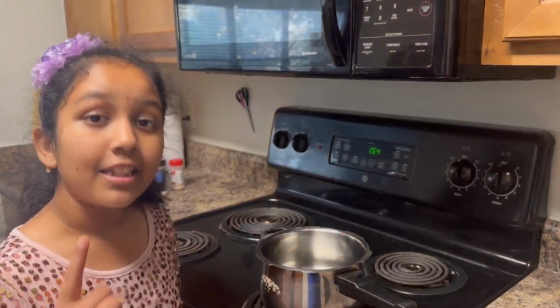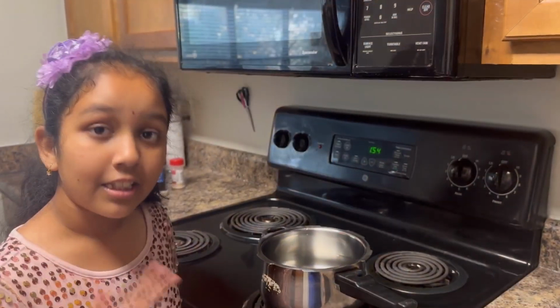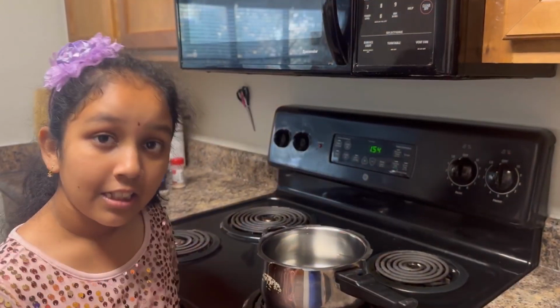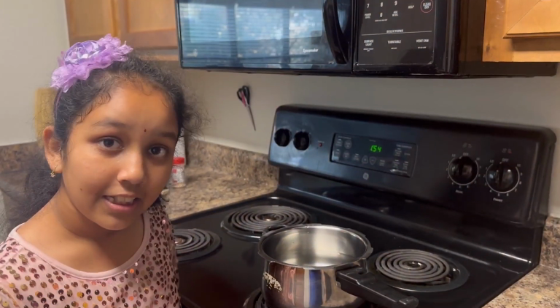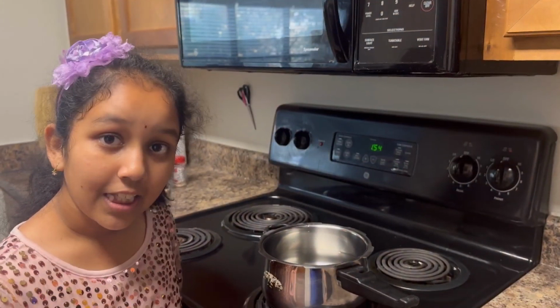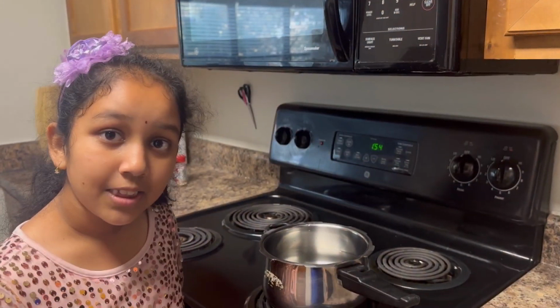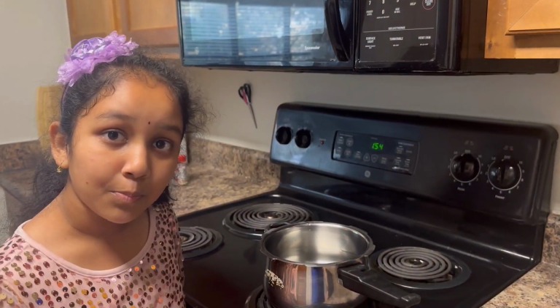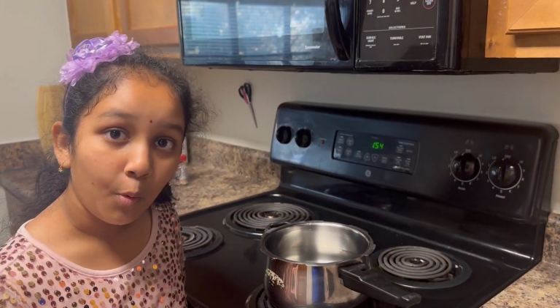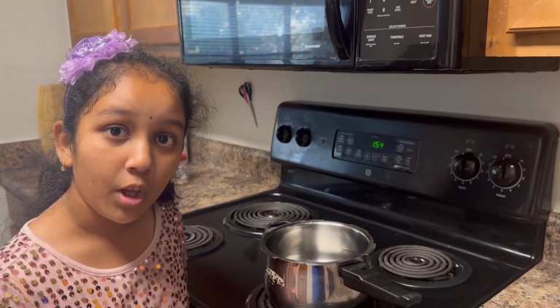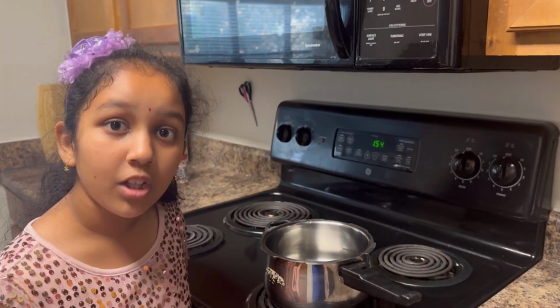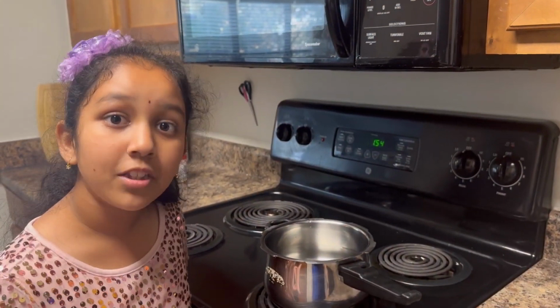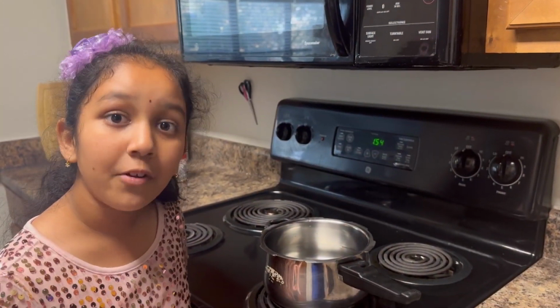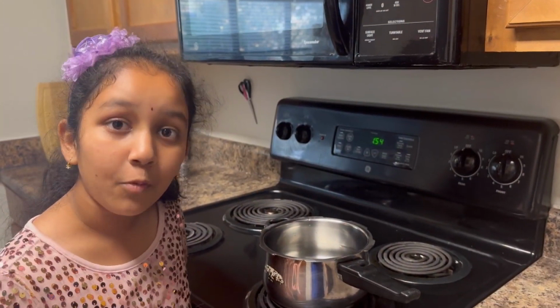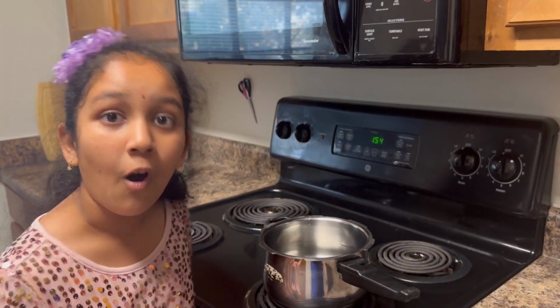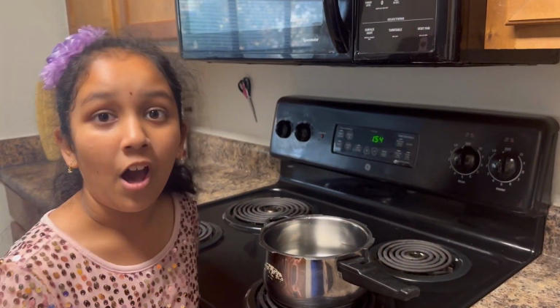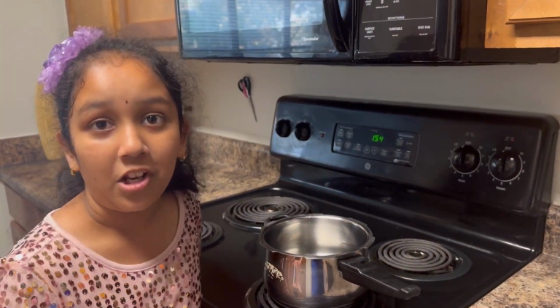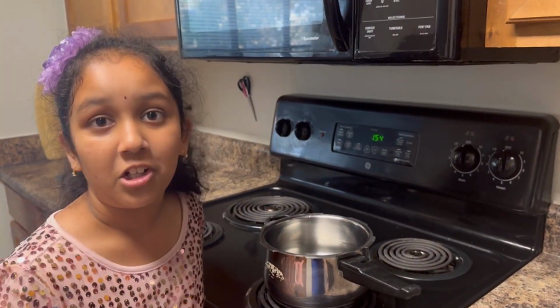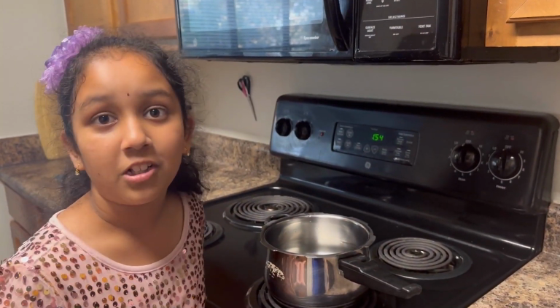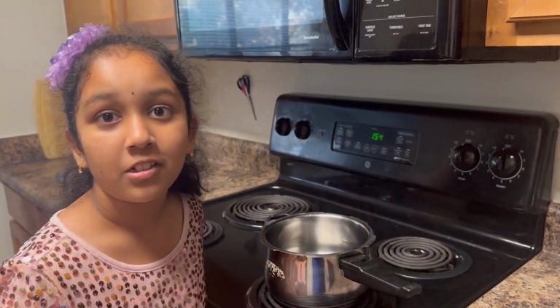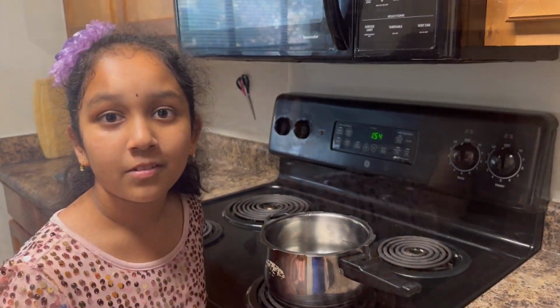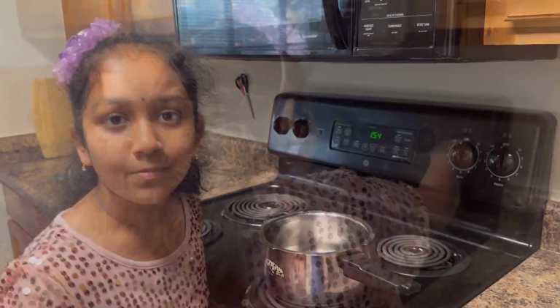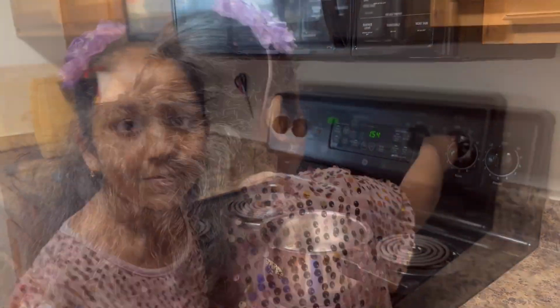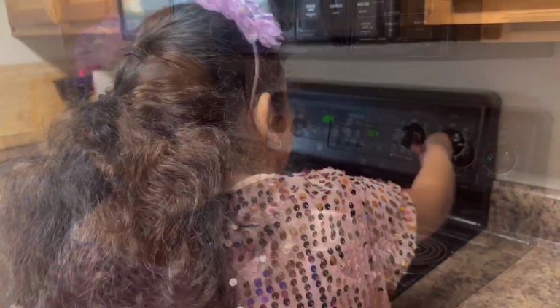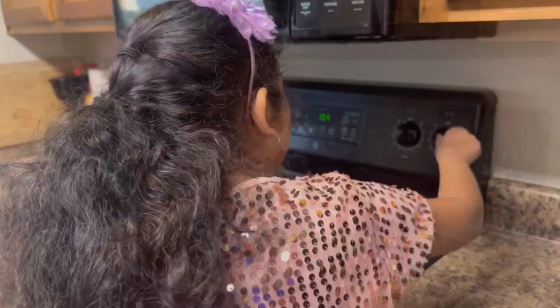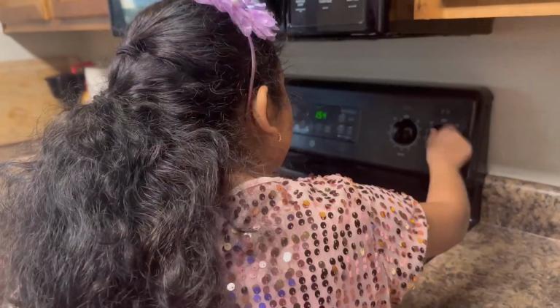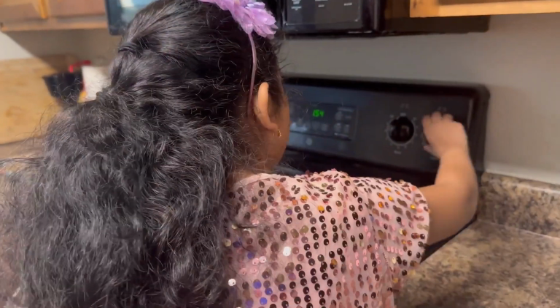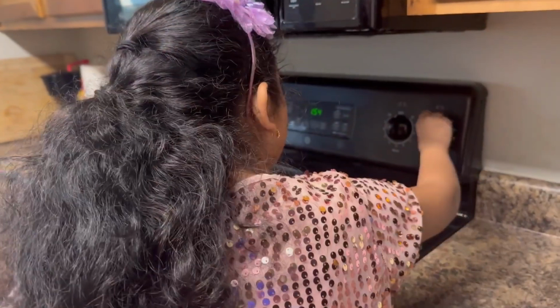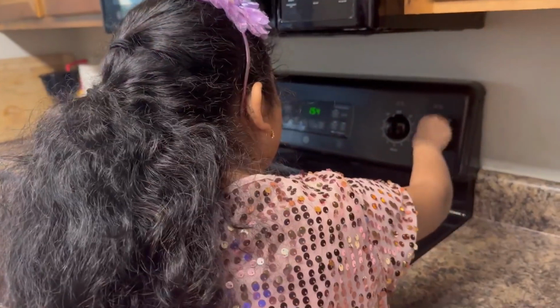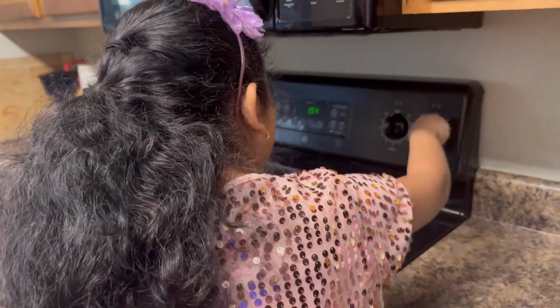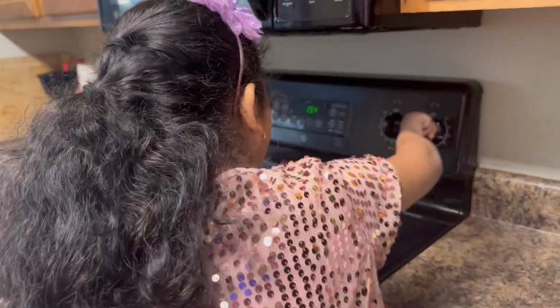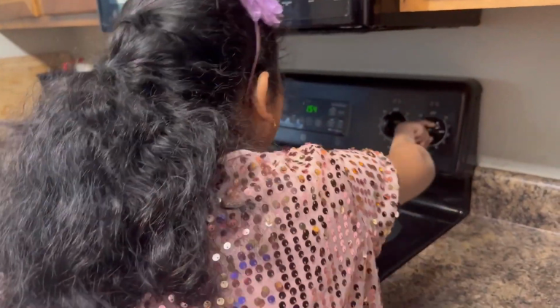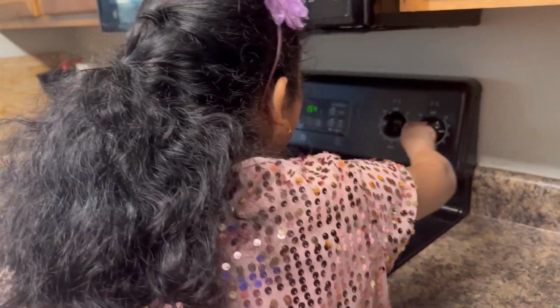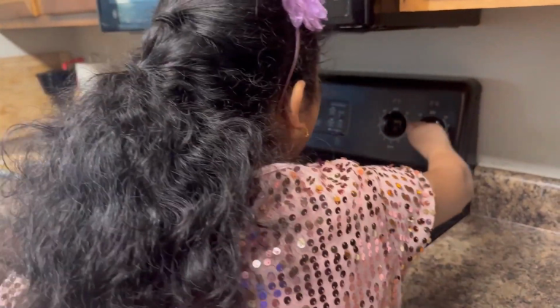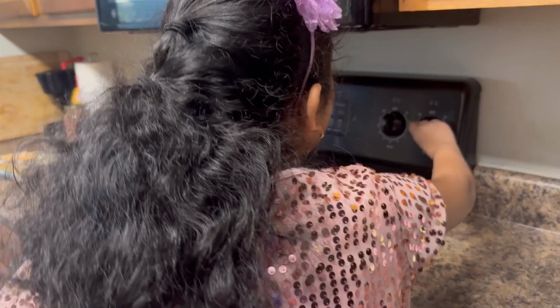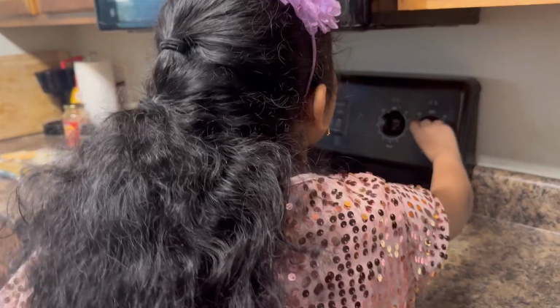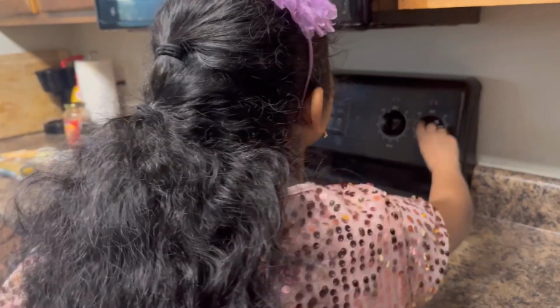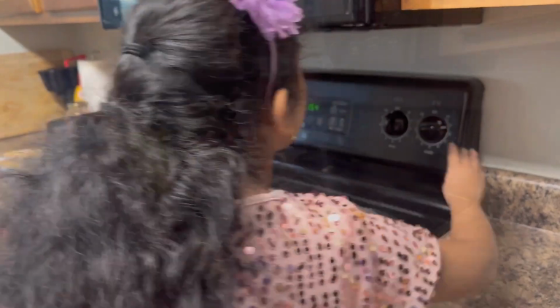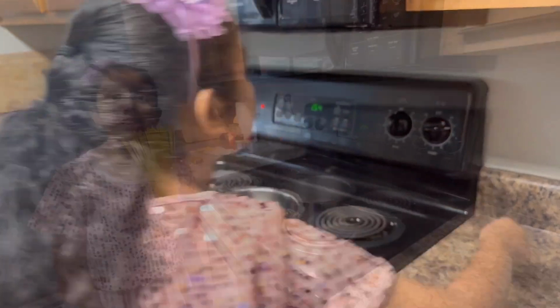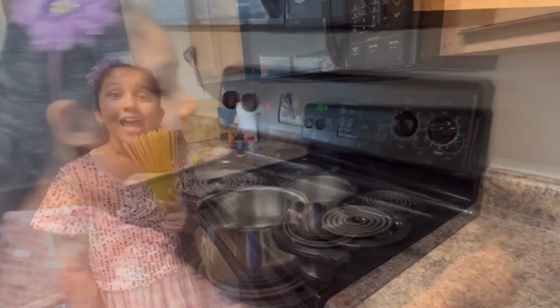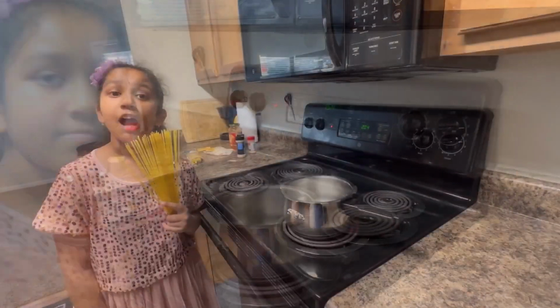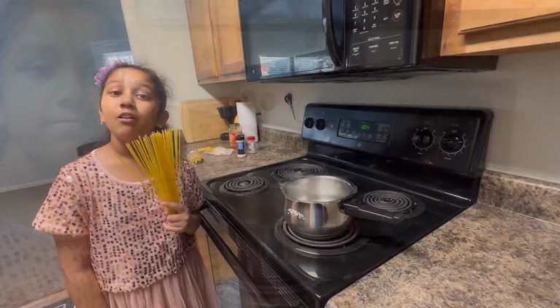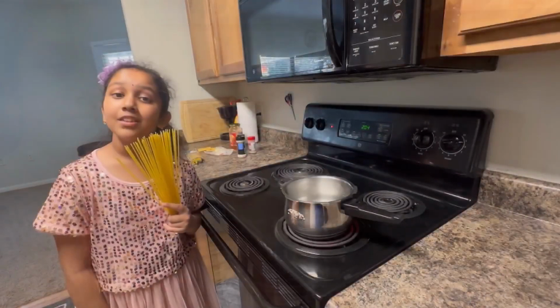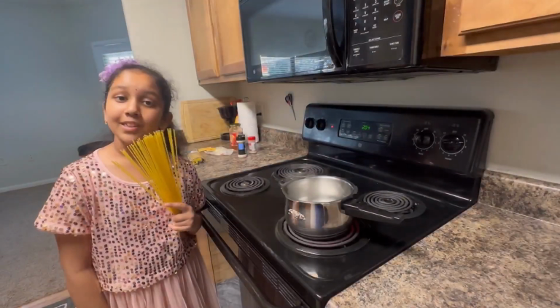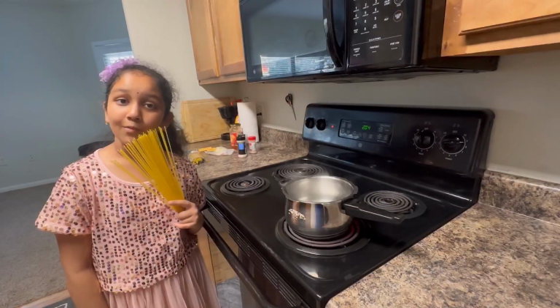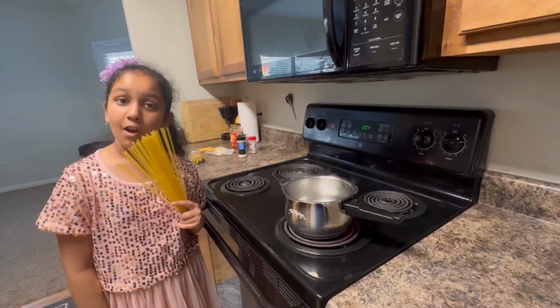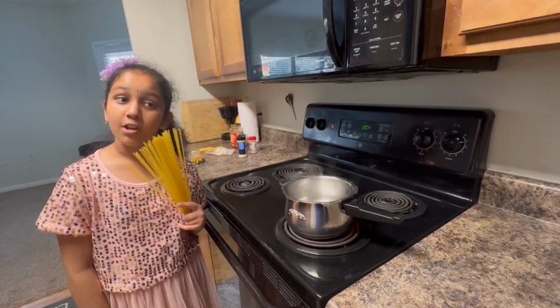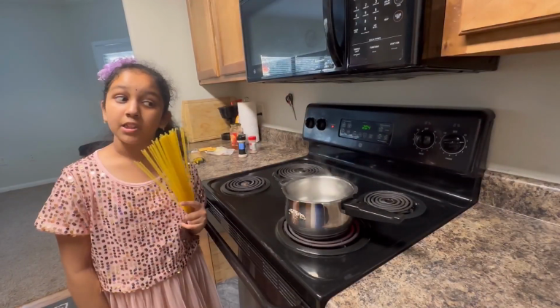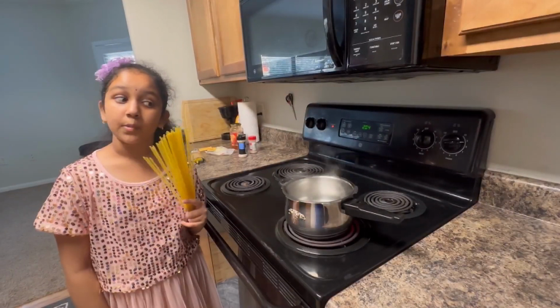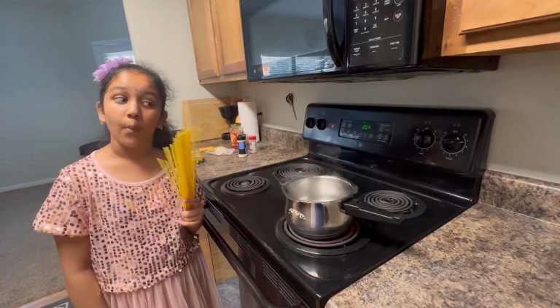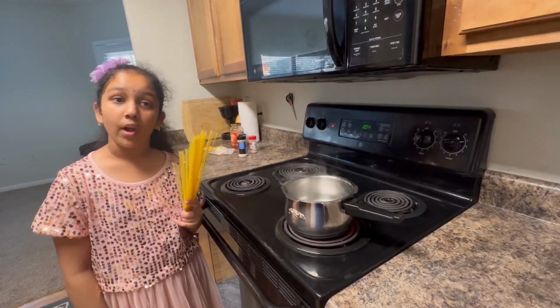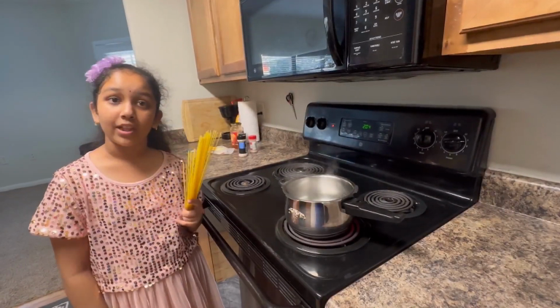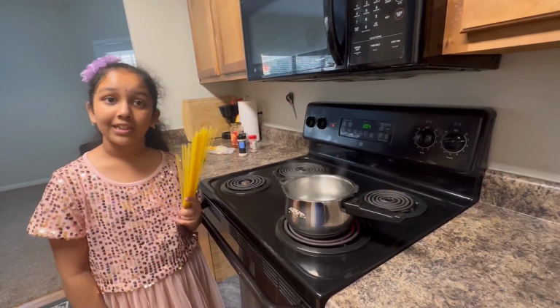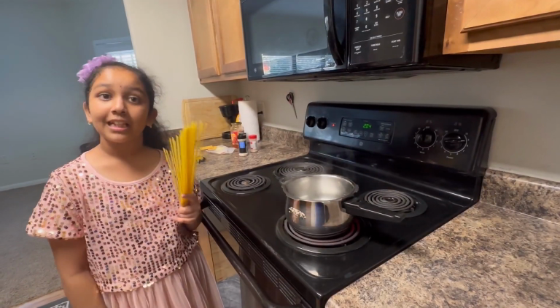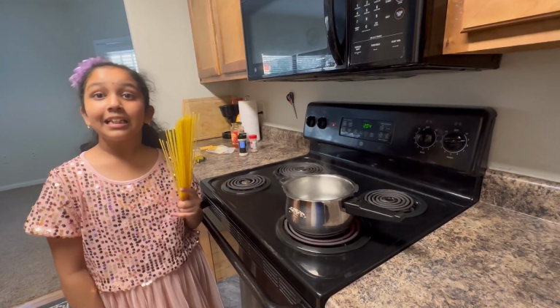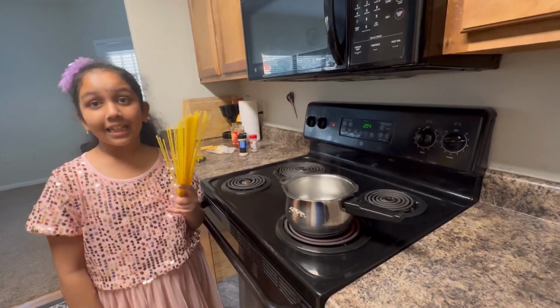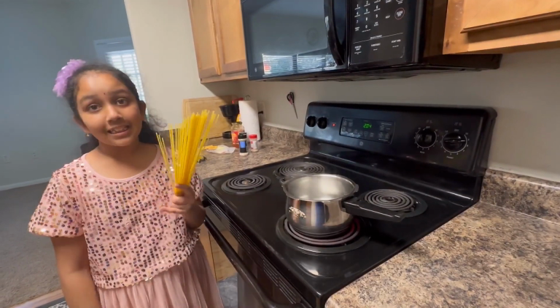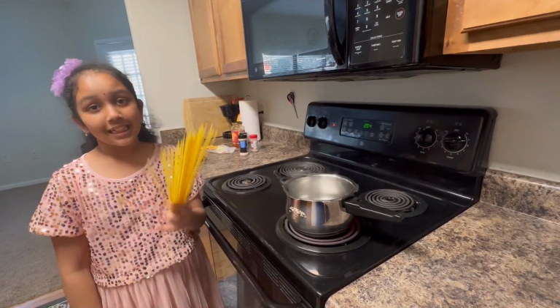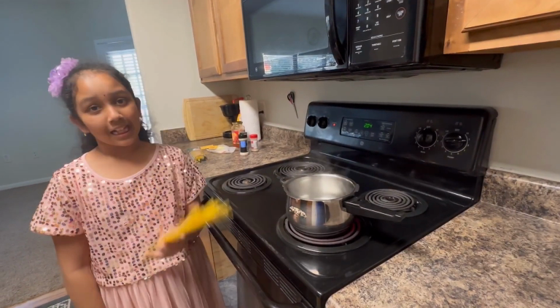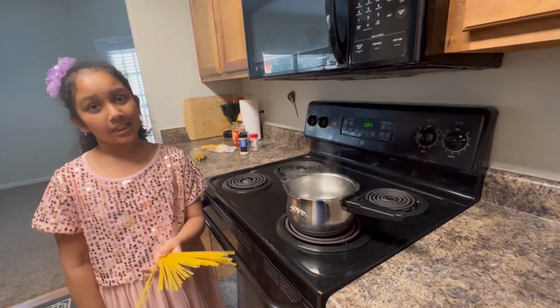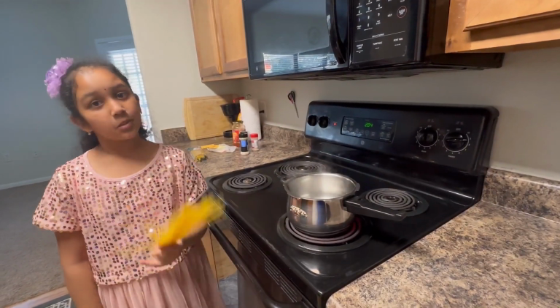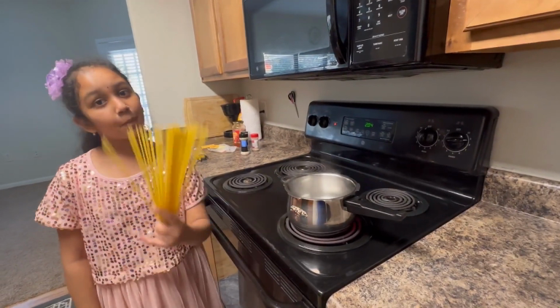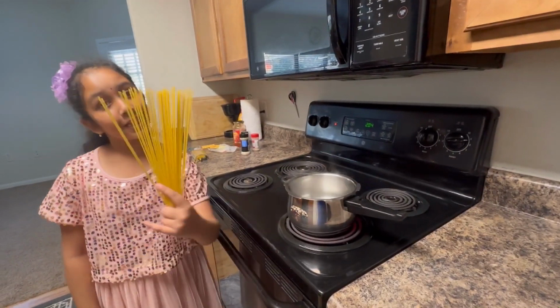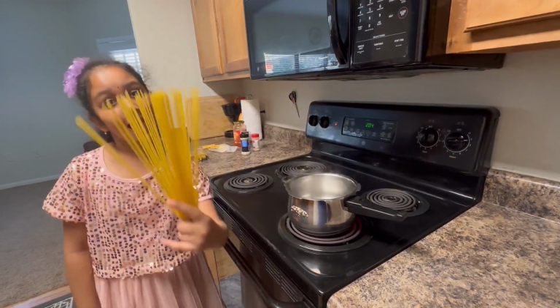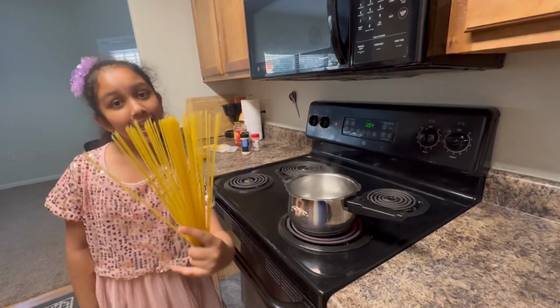Let's boil the water. Now as the water is boiled, let's add the spaghetti.